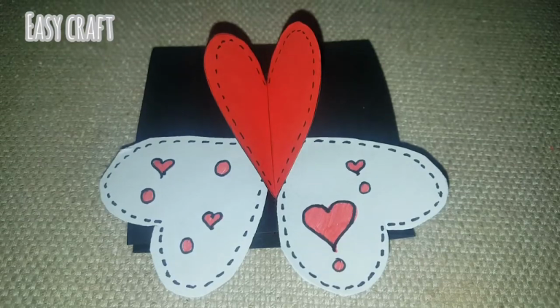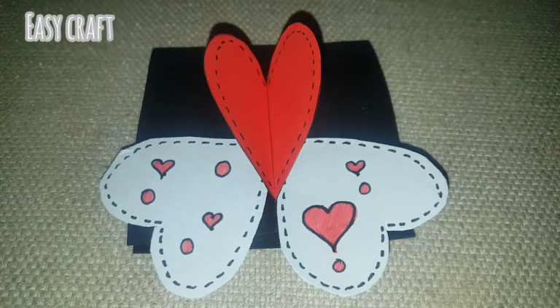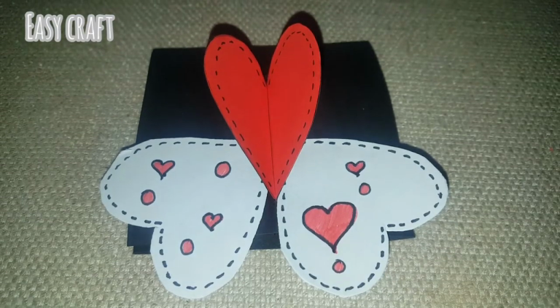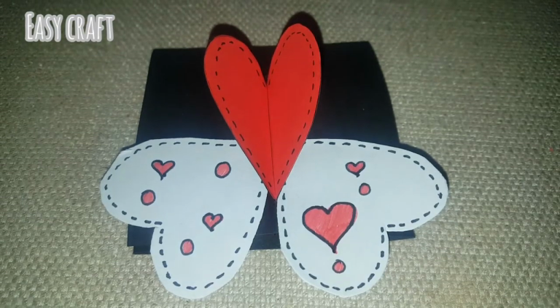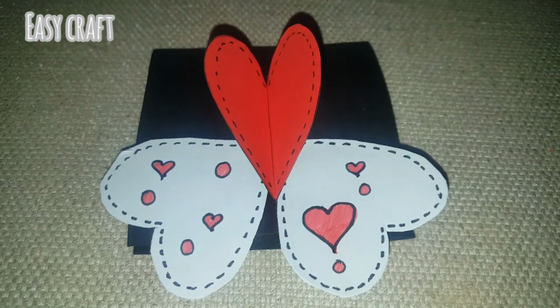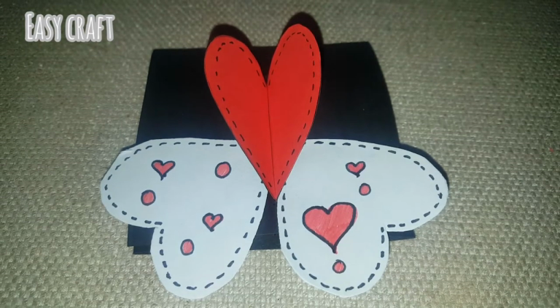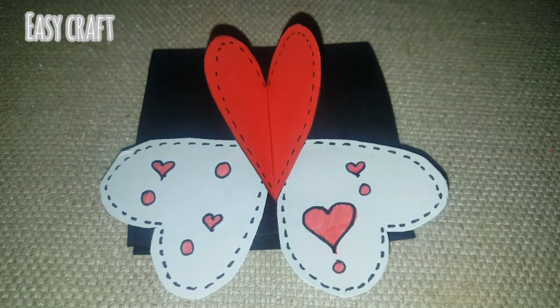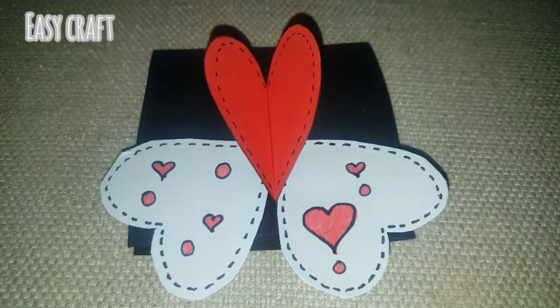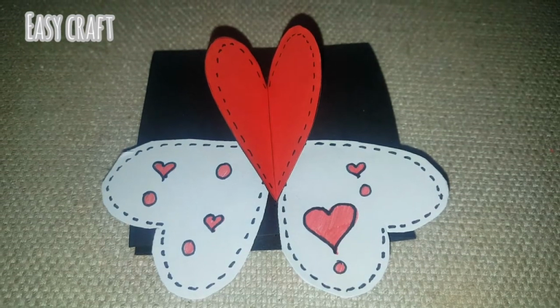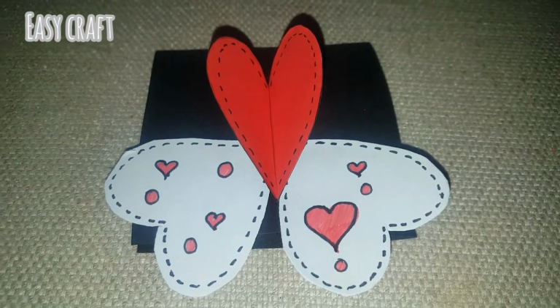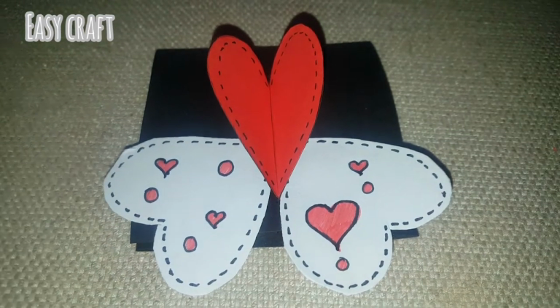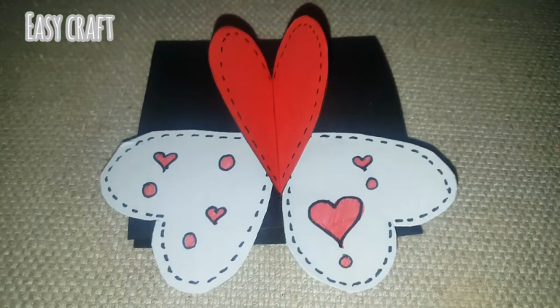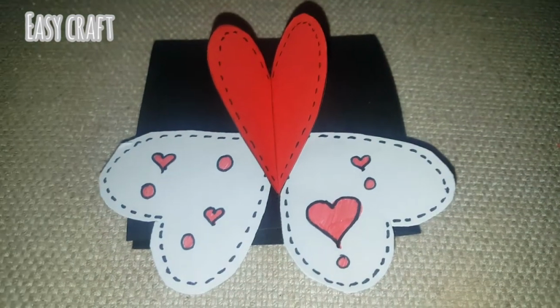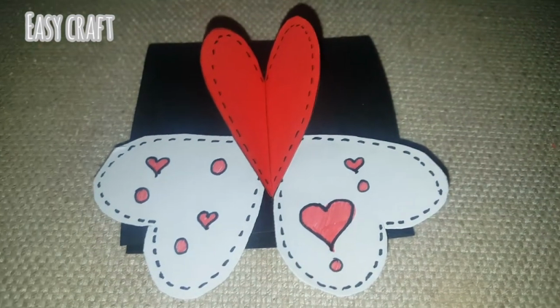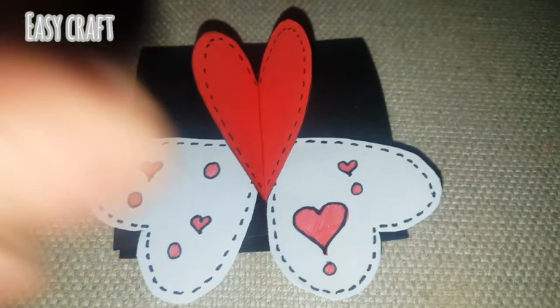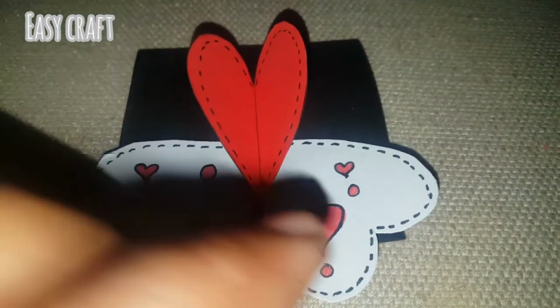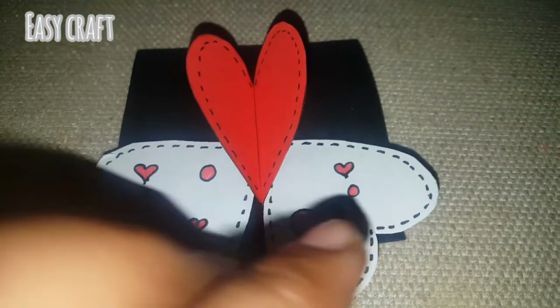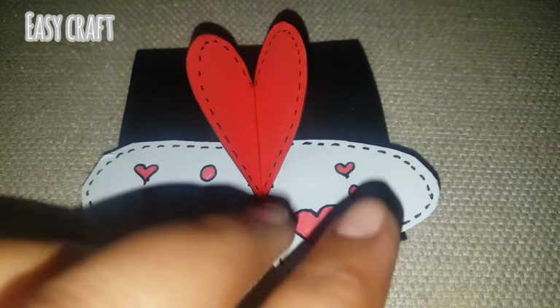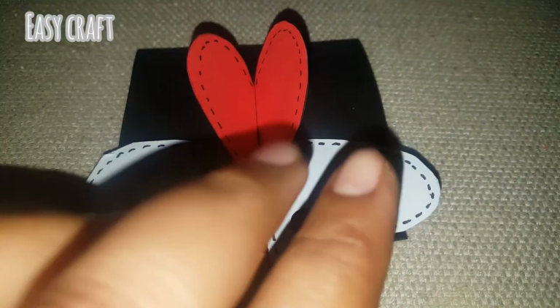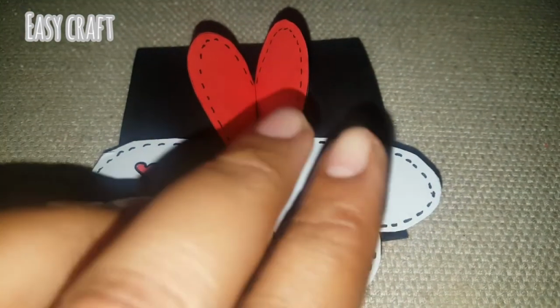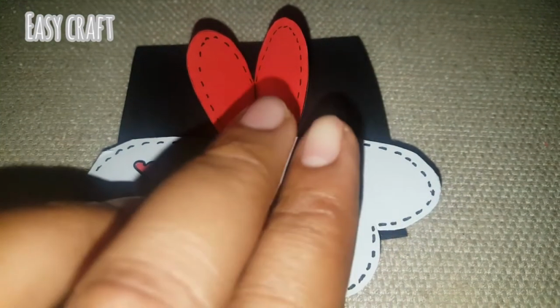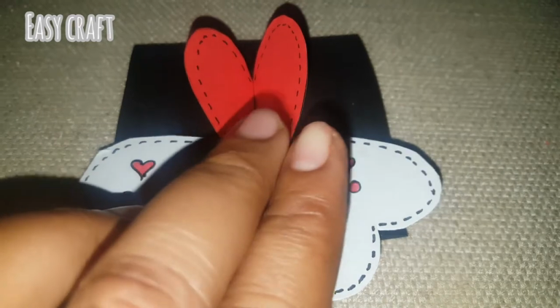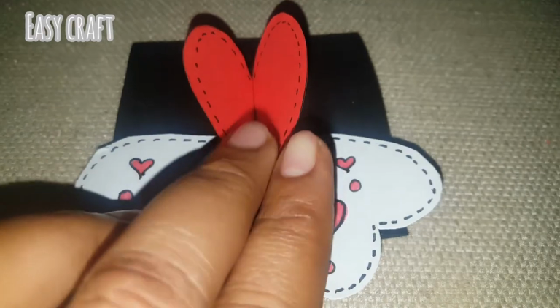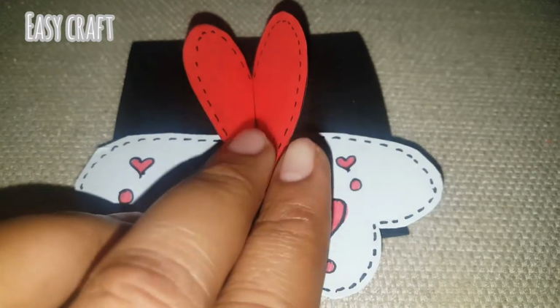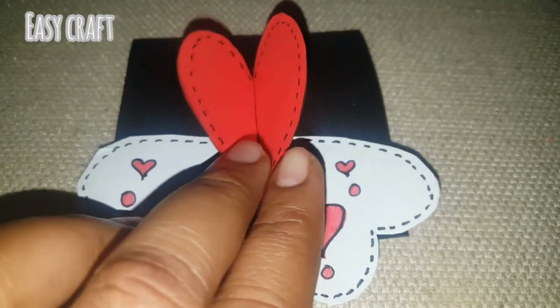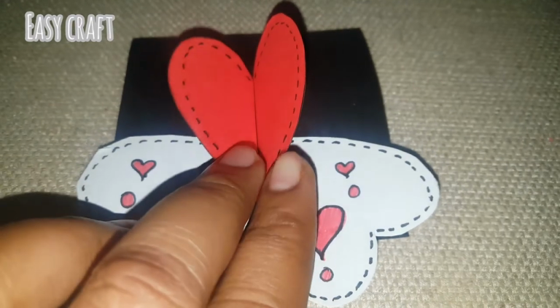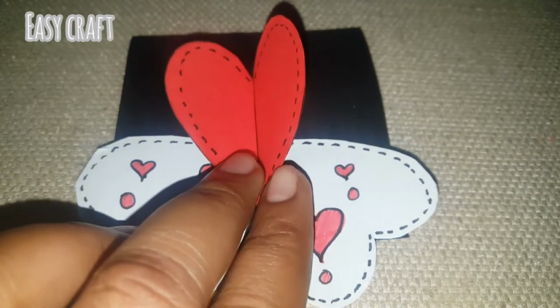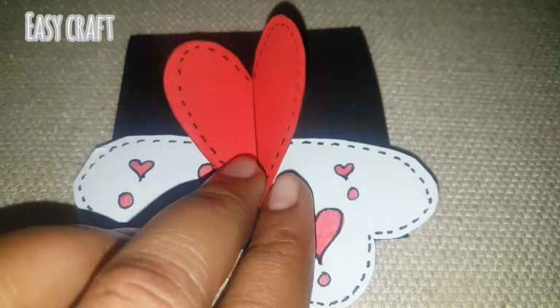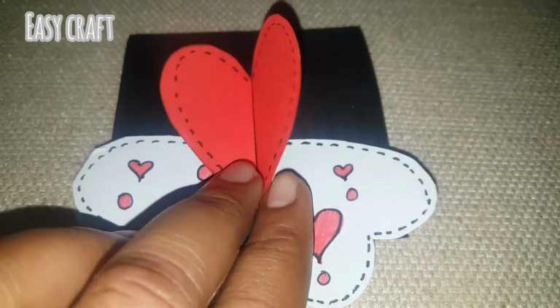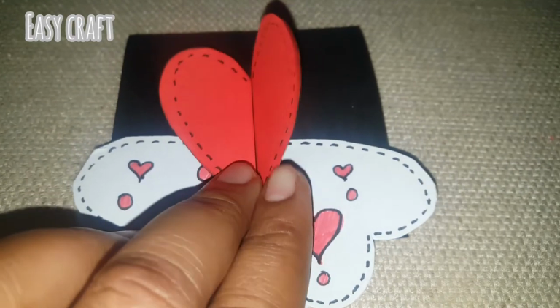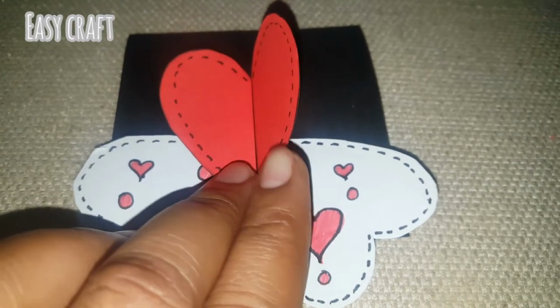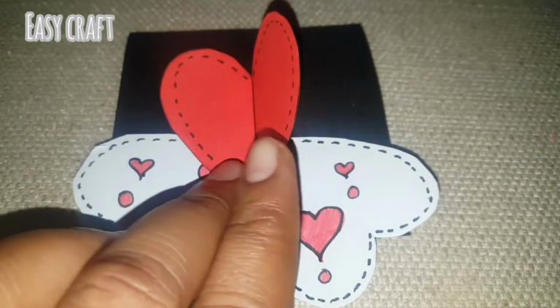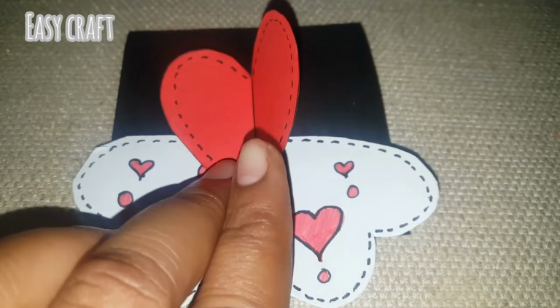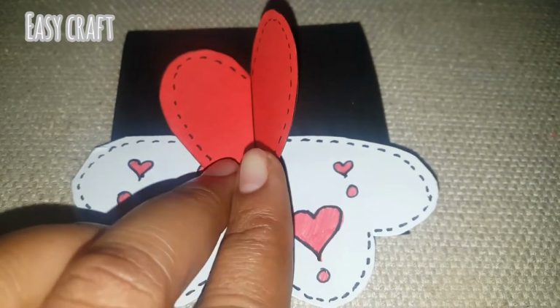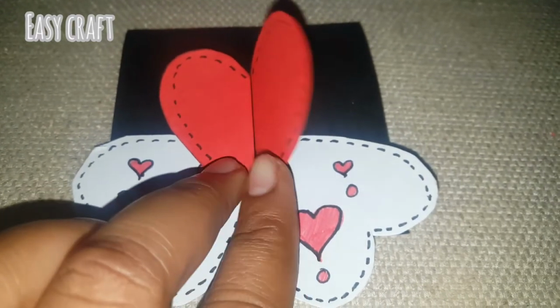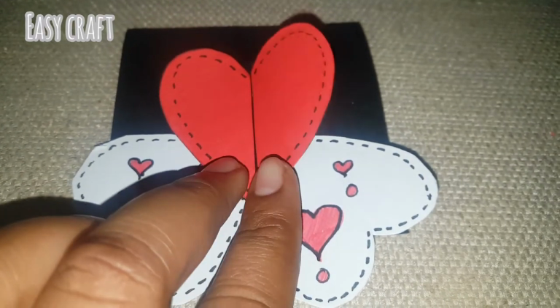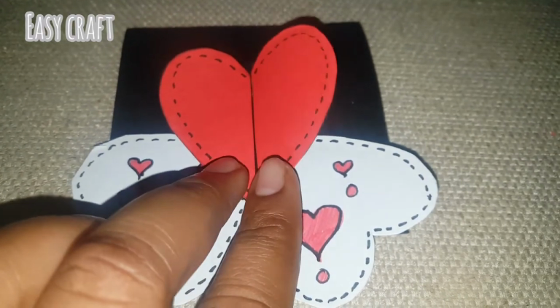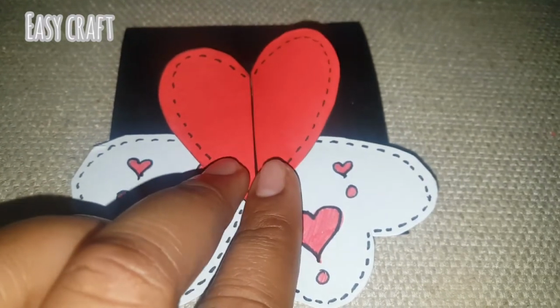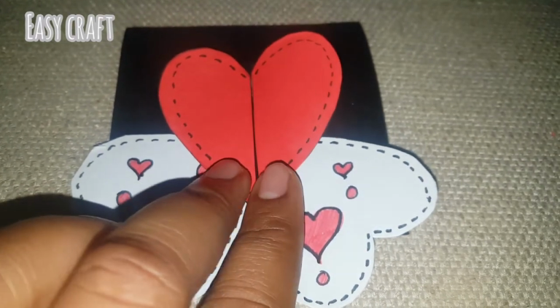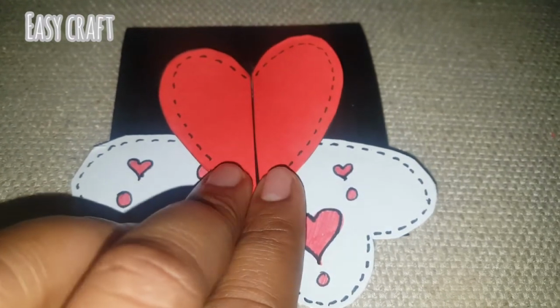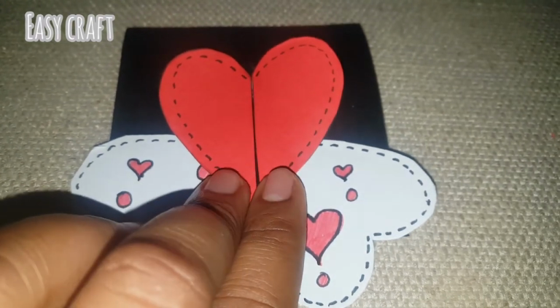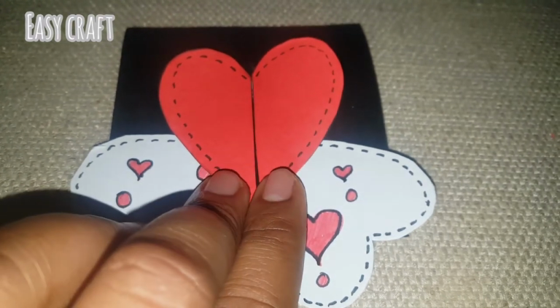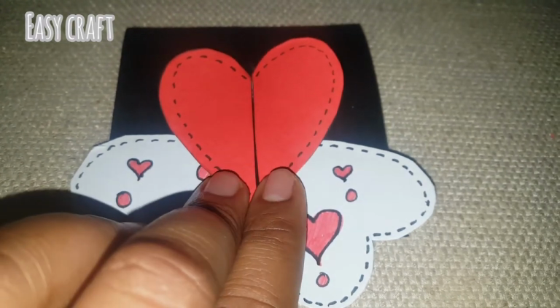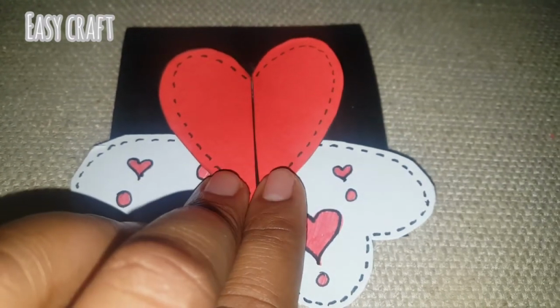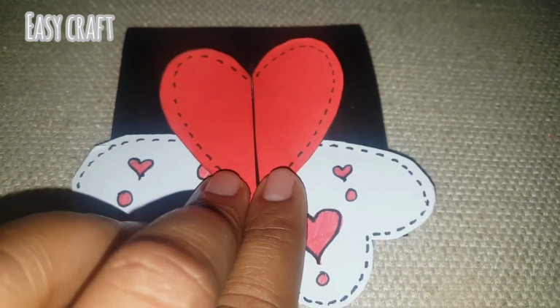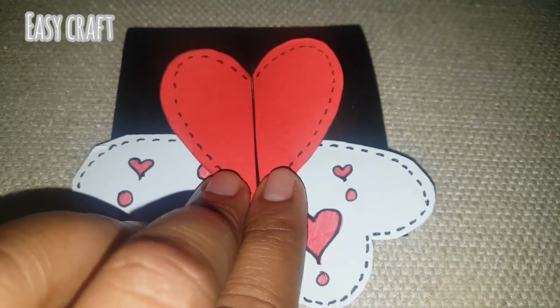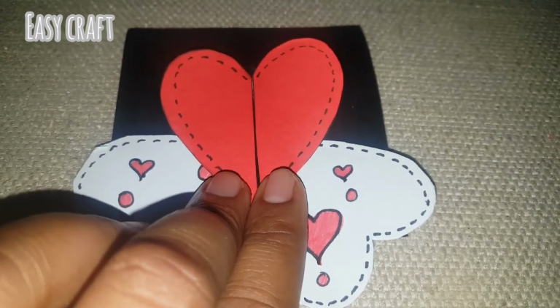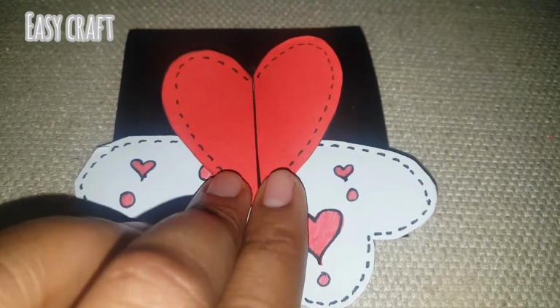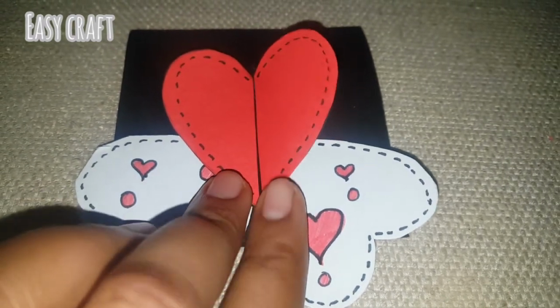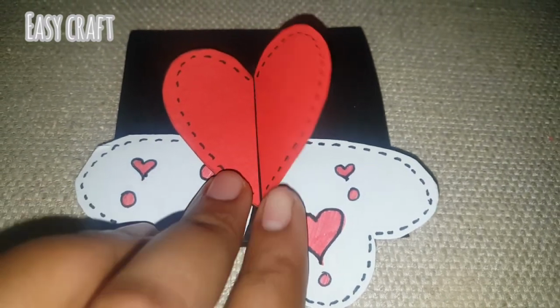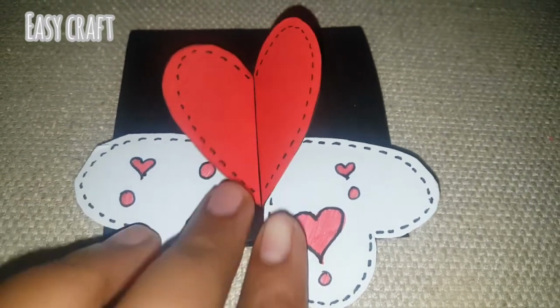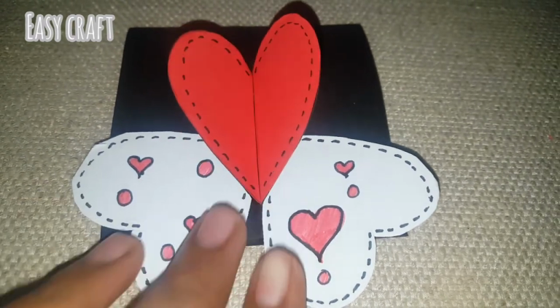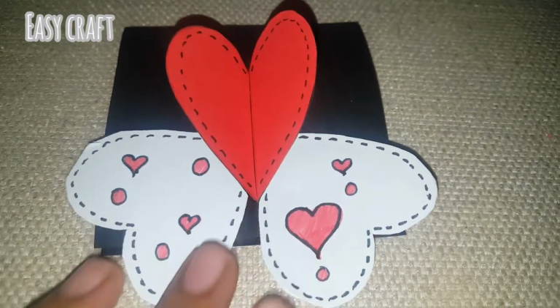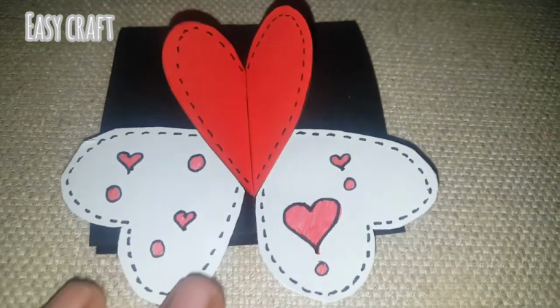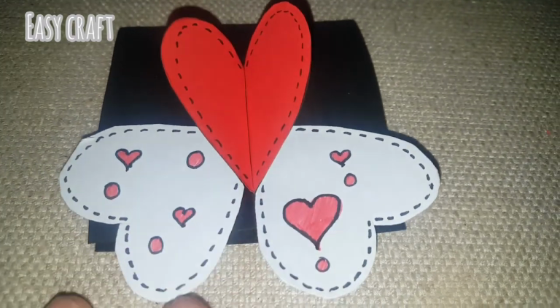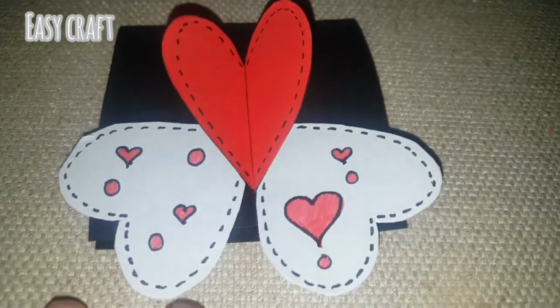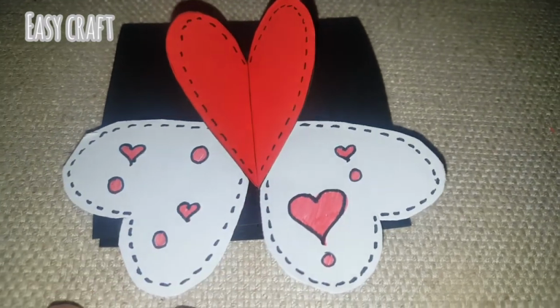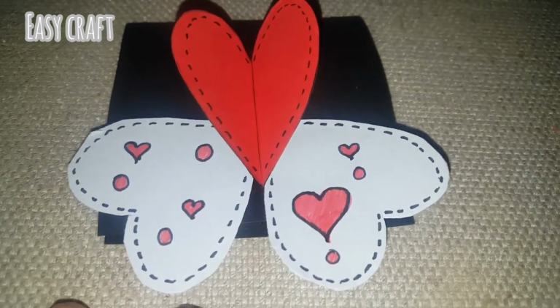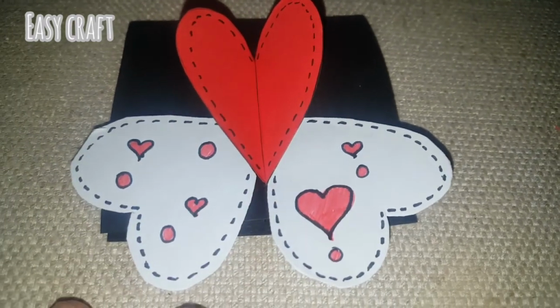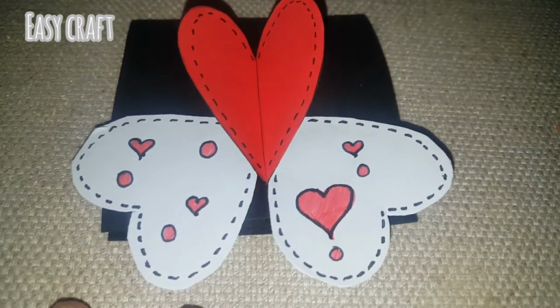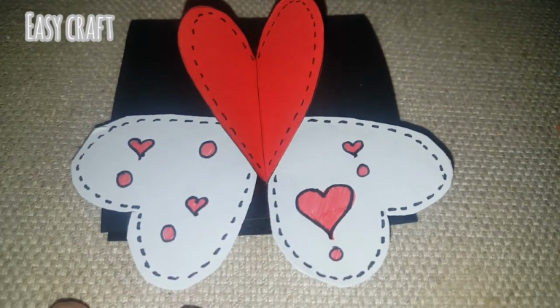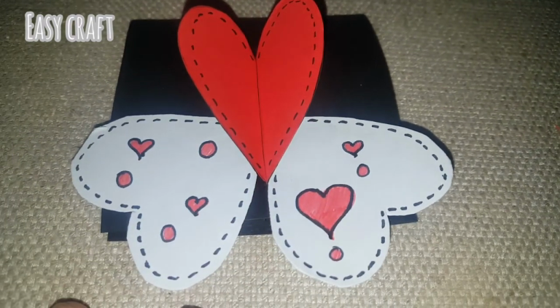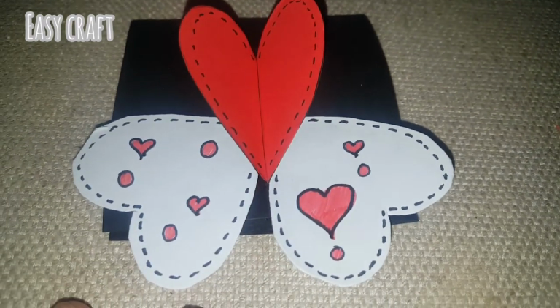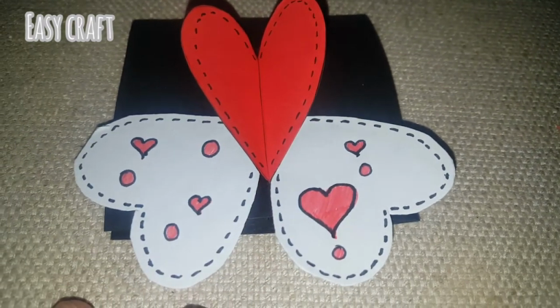Hello everyone, welcome to Meesee Craft. Today we have a hardlock message well-drenched card.